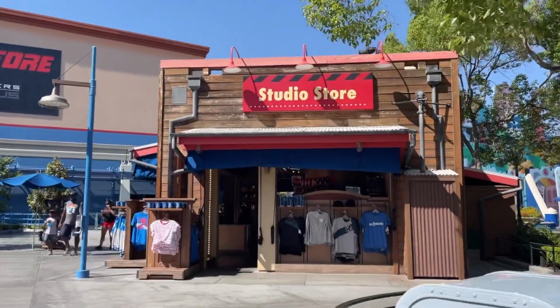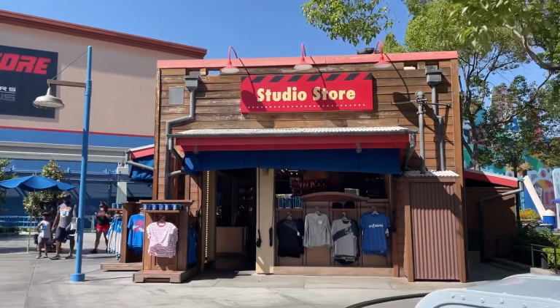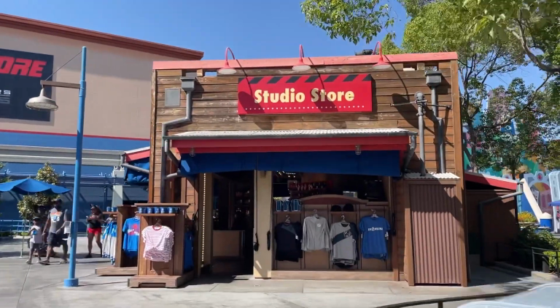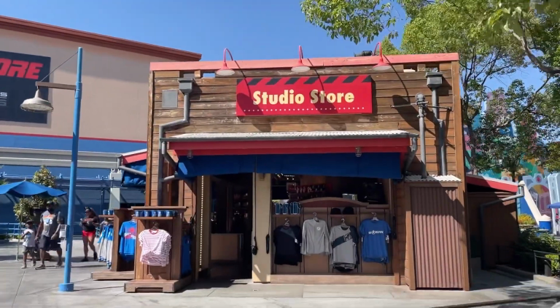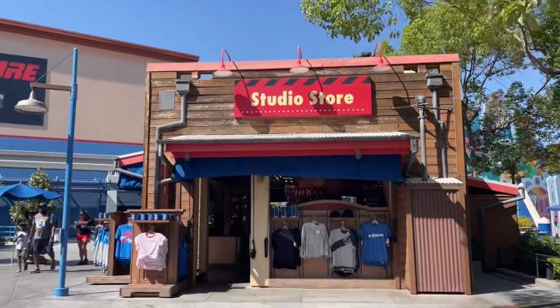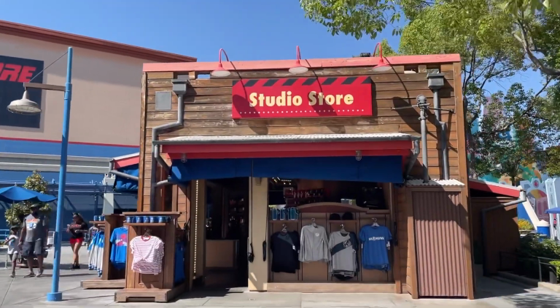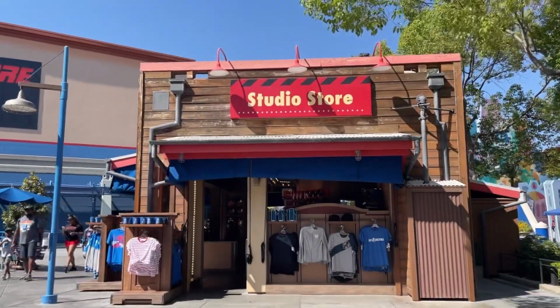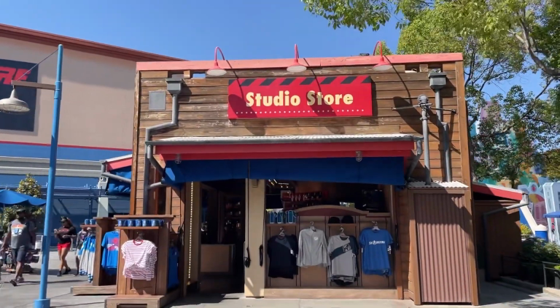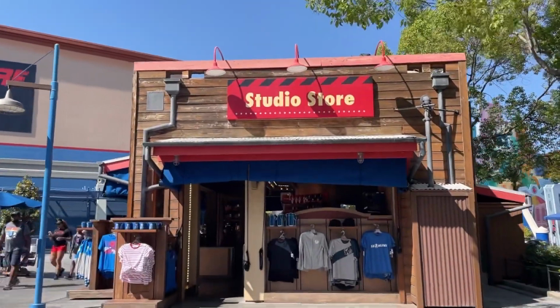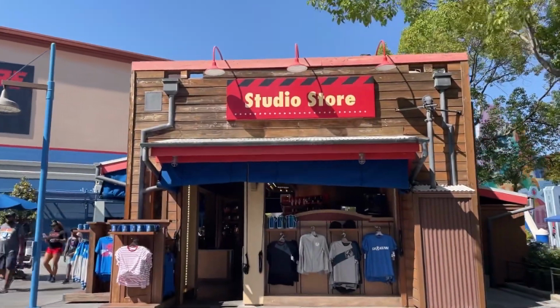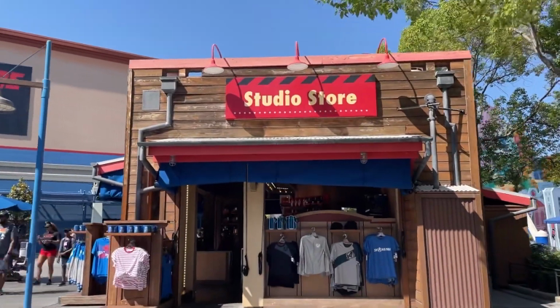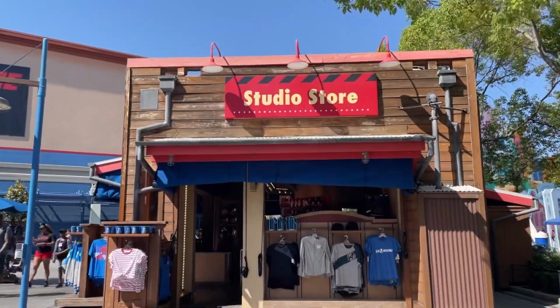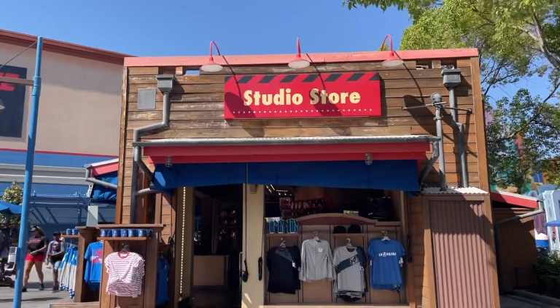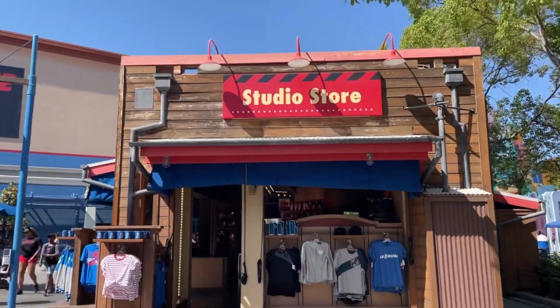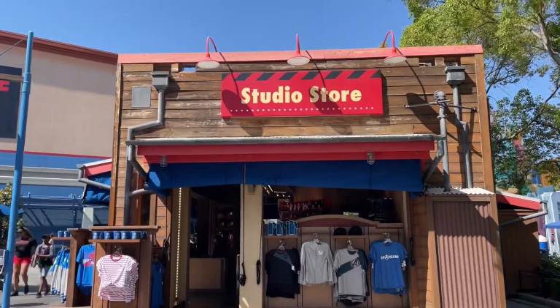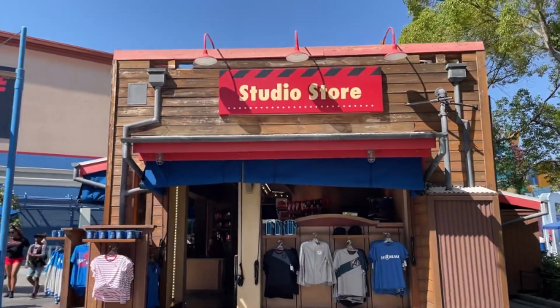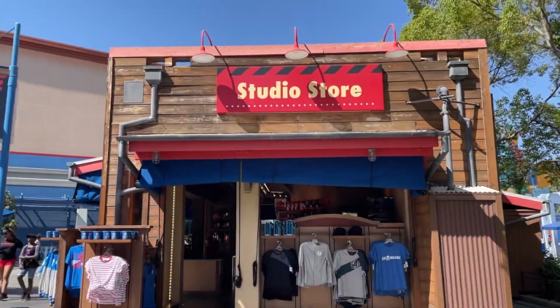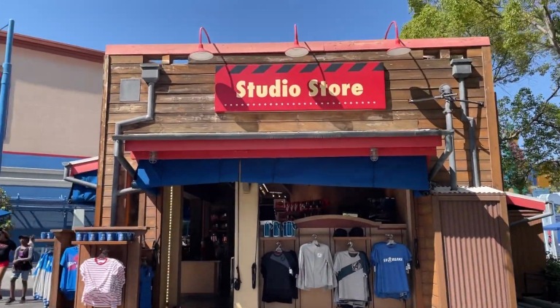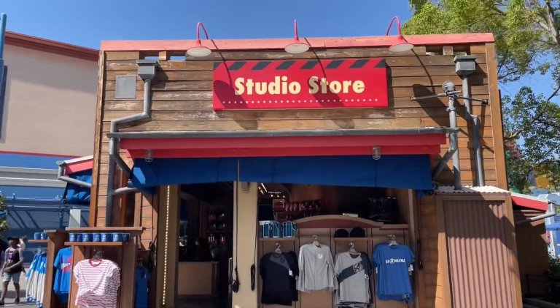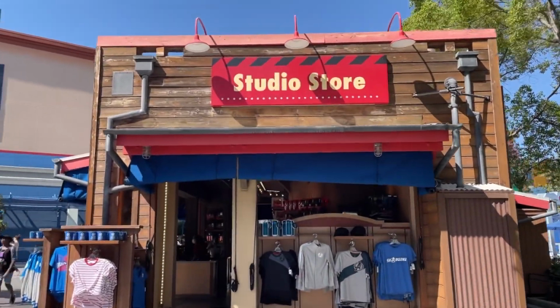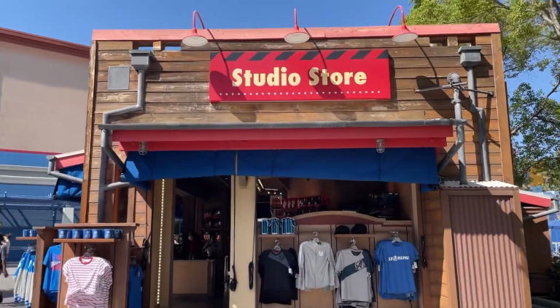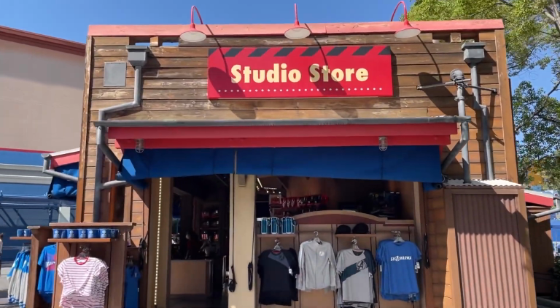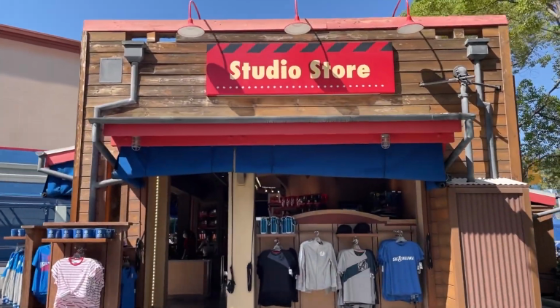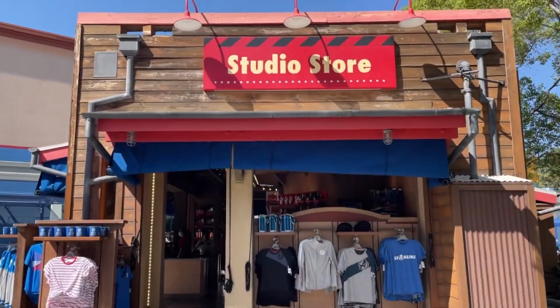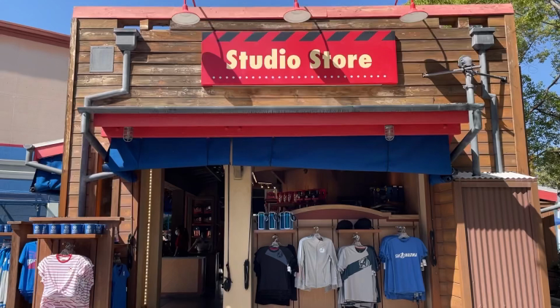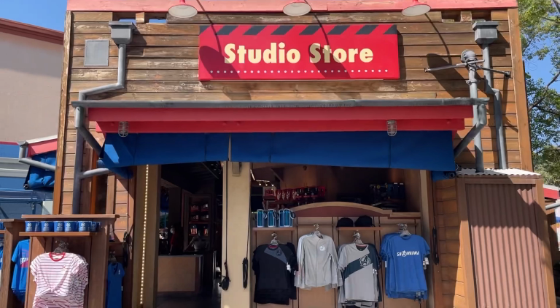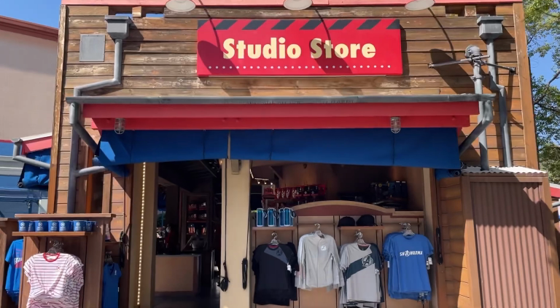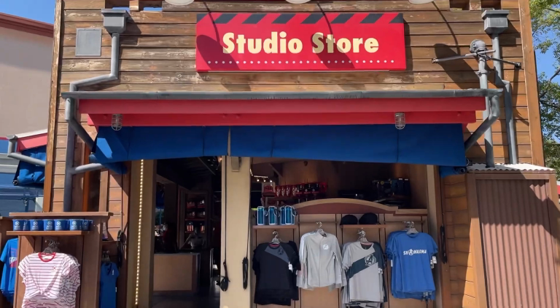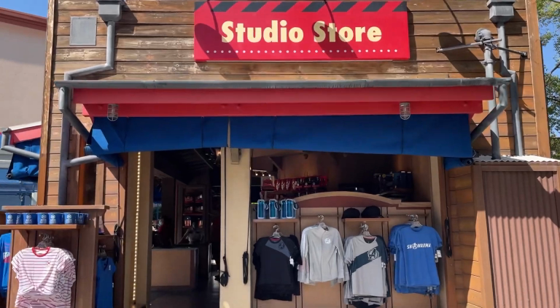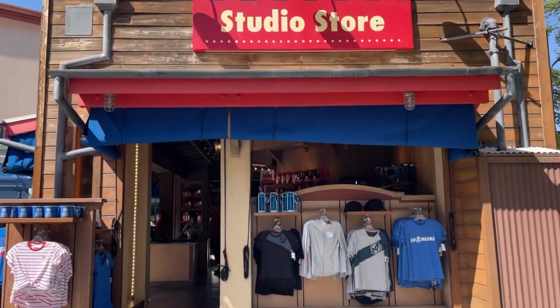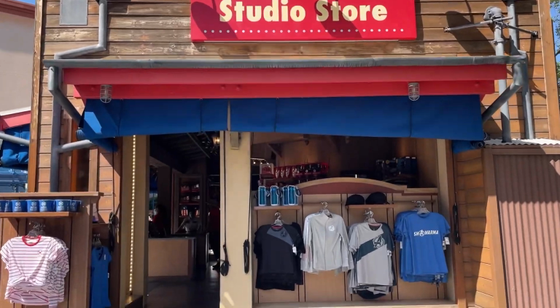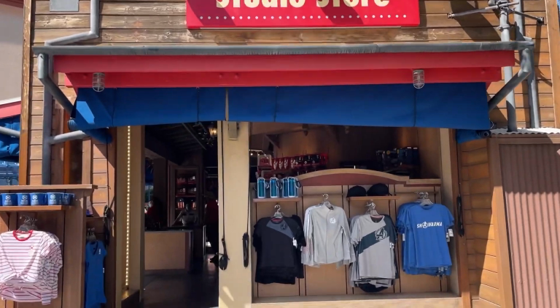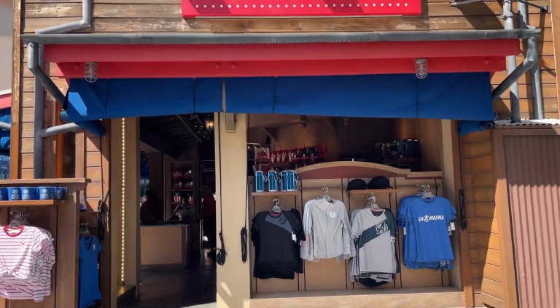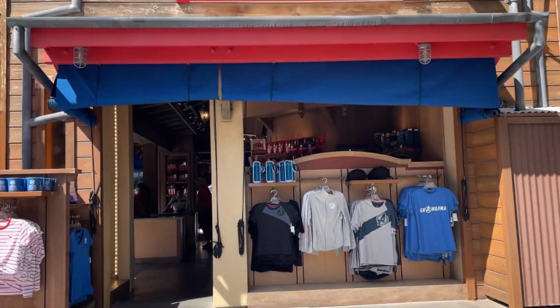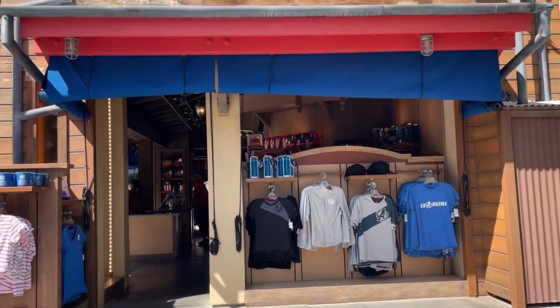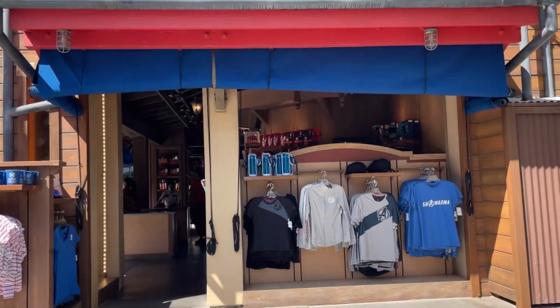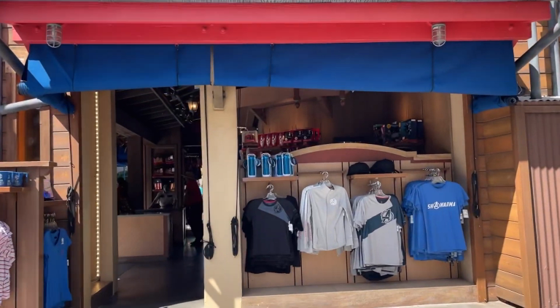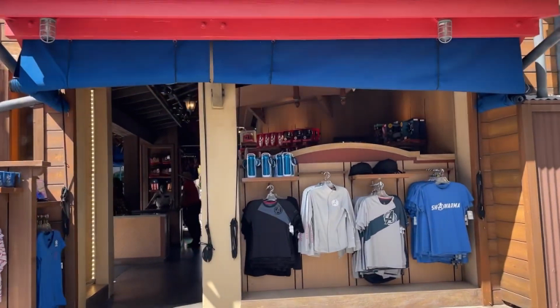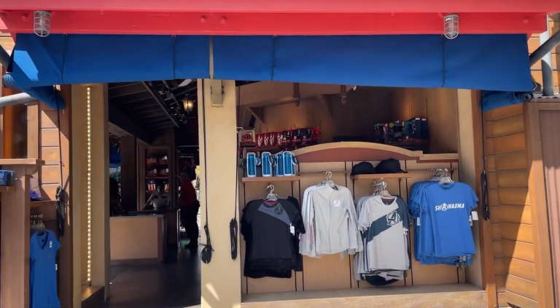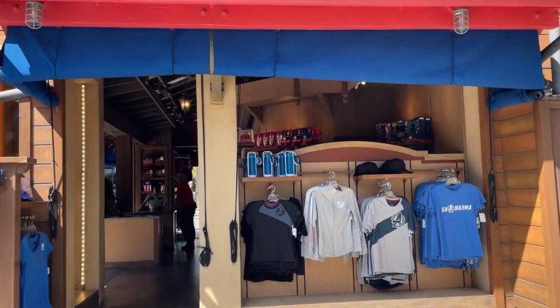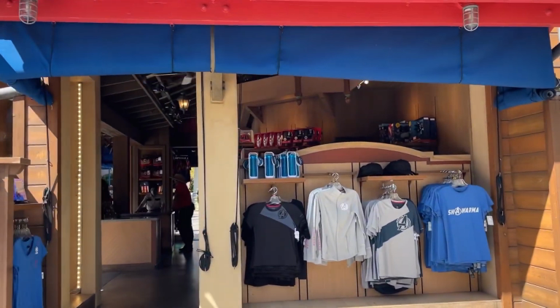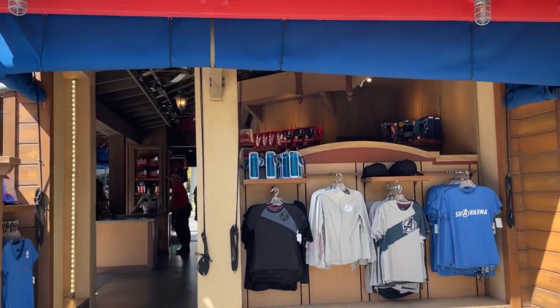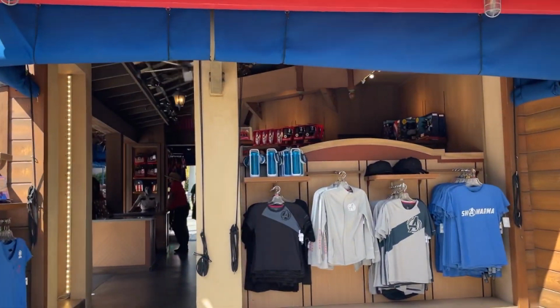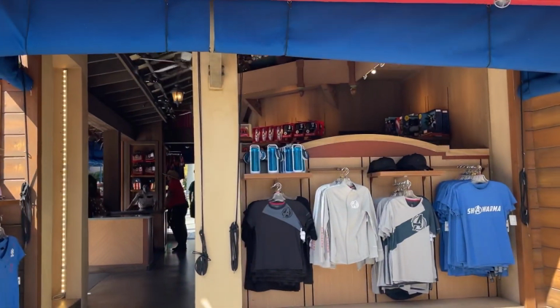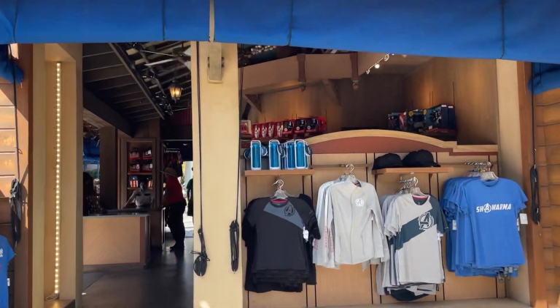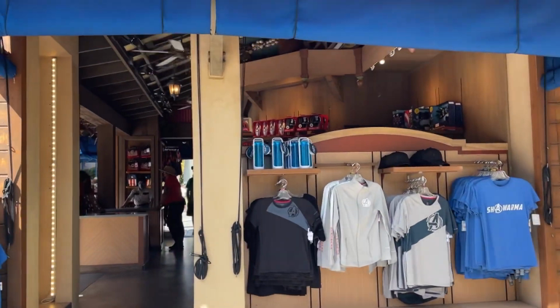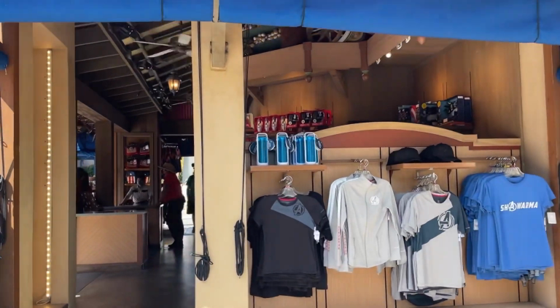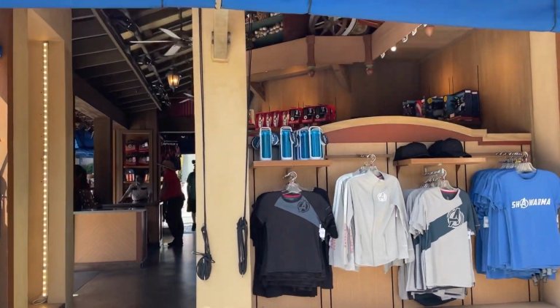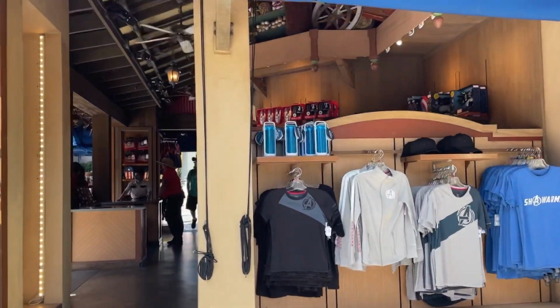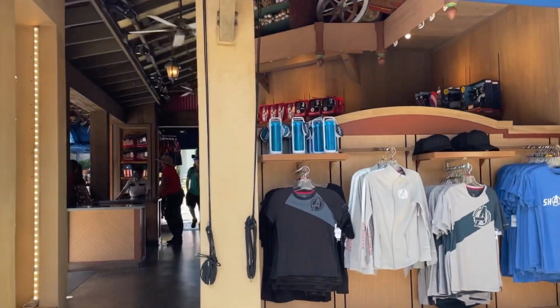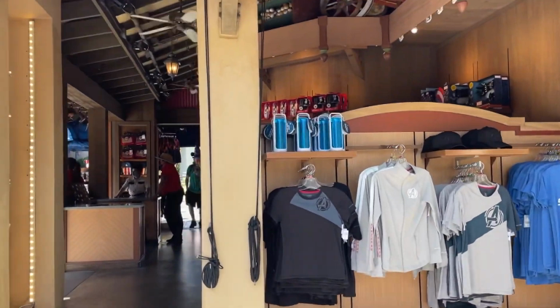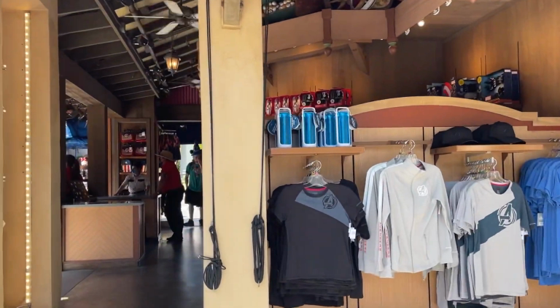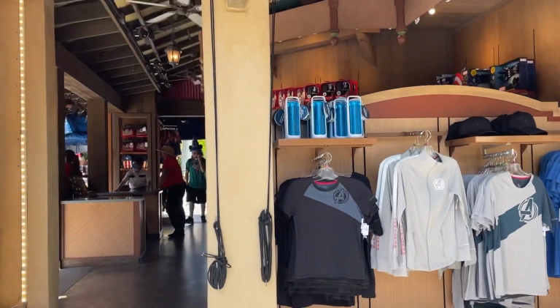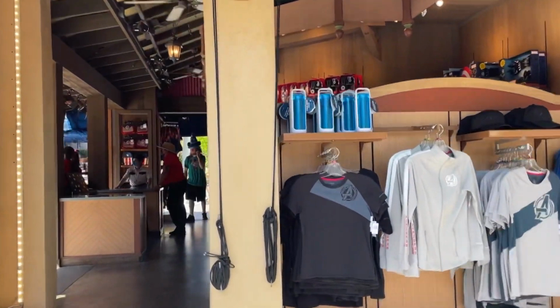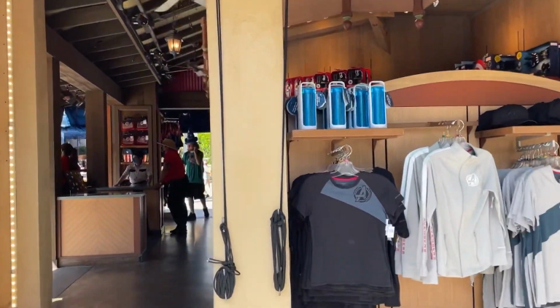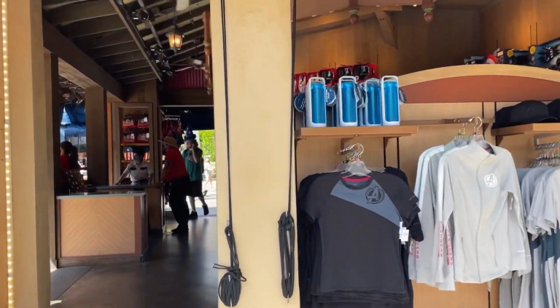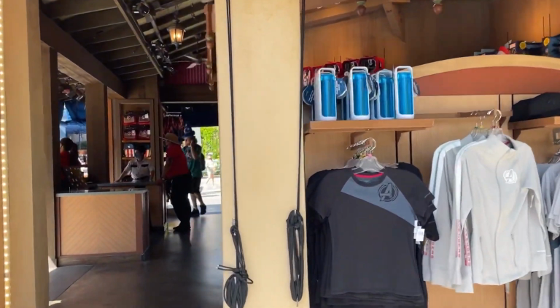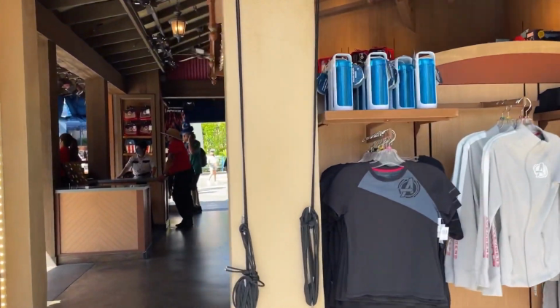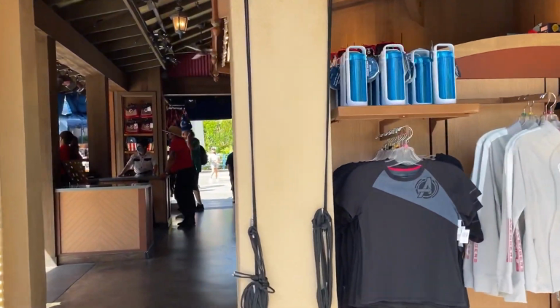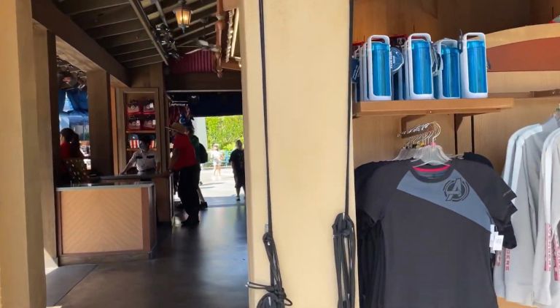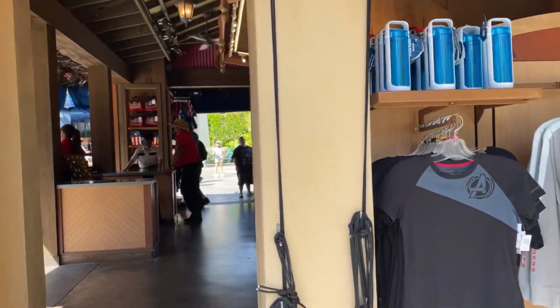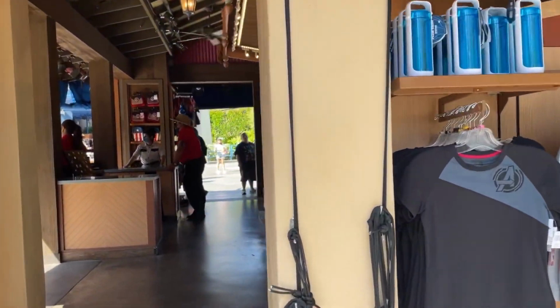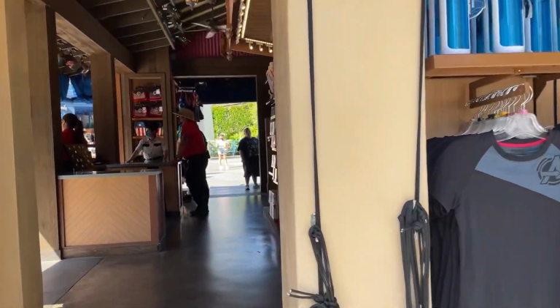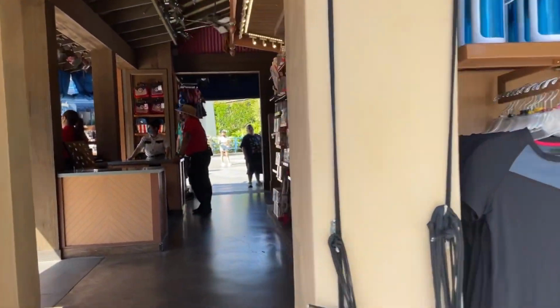Heading towards the studio store. Usually I don't really find good pins here, but you know, you never know. Let's see what they have.